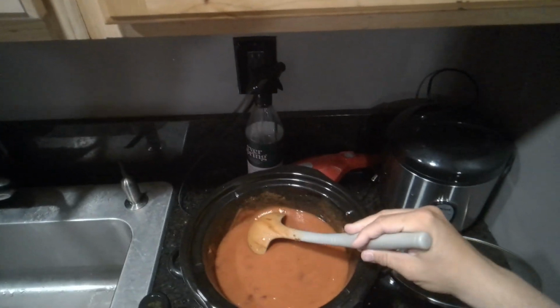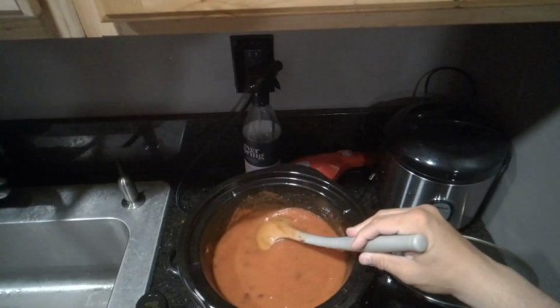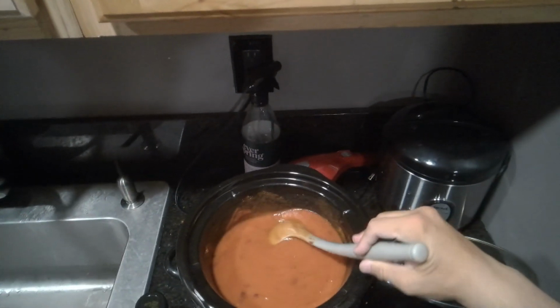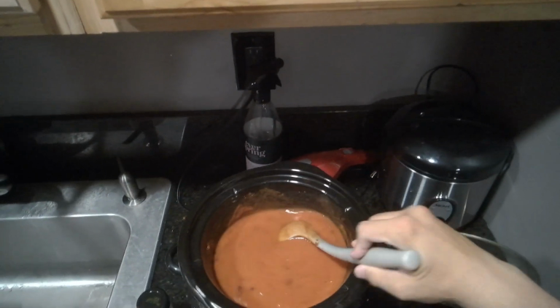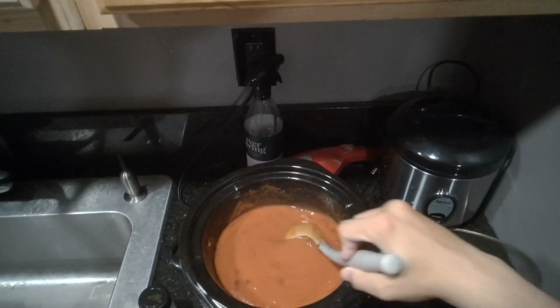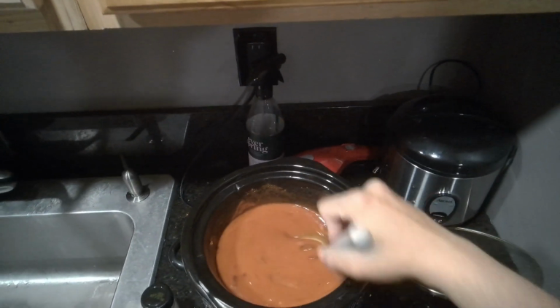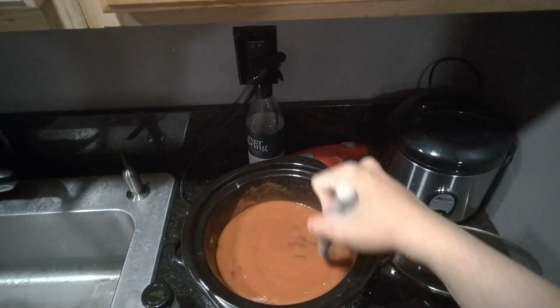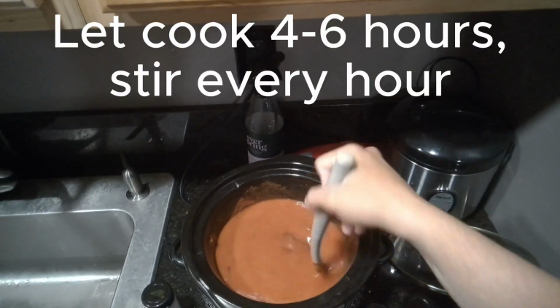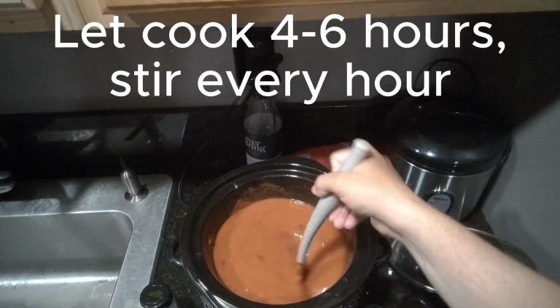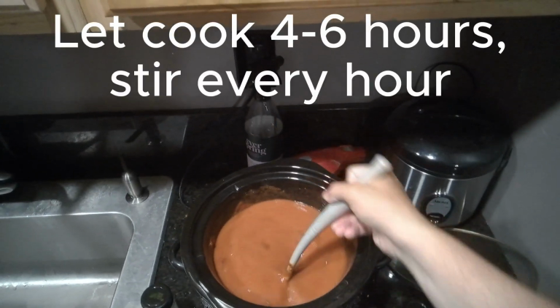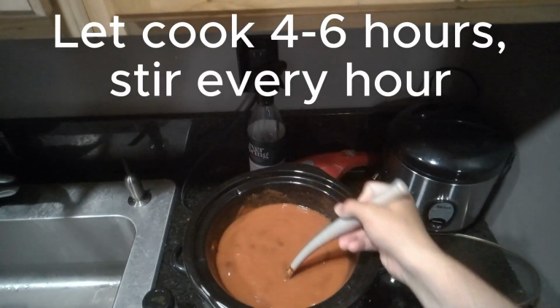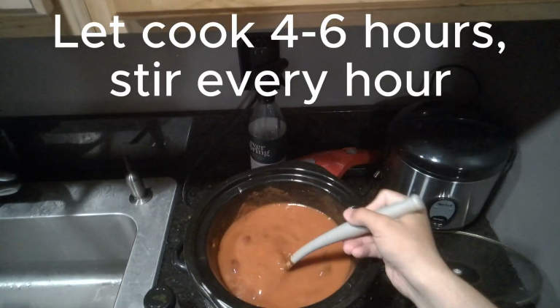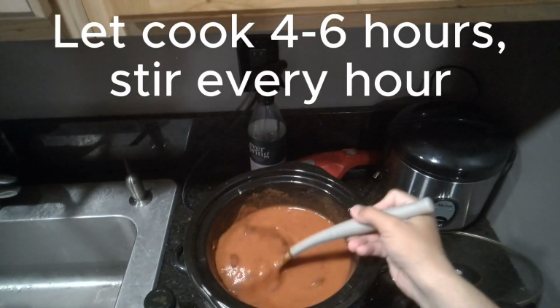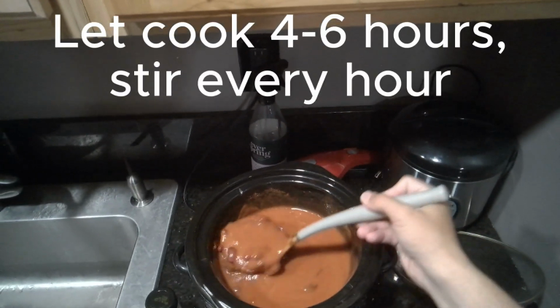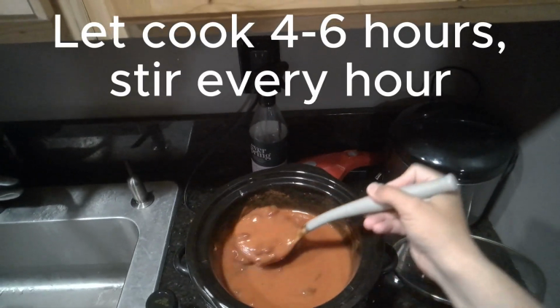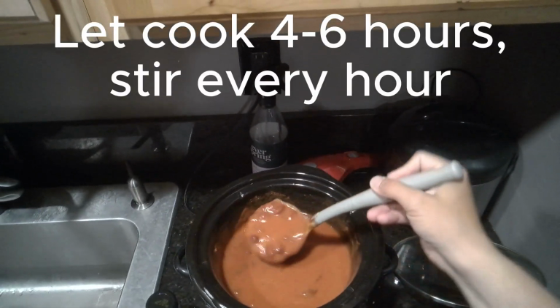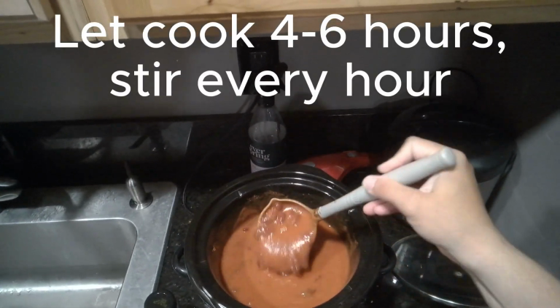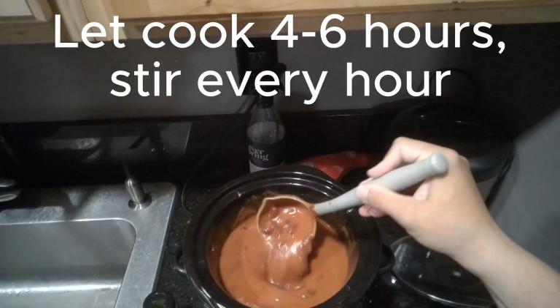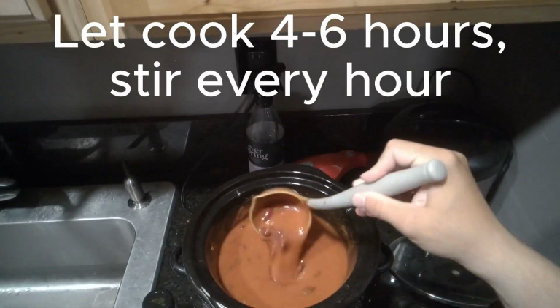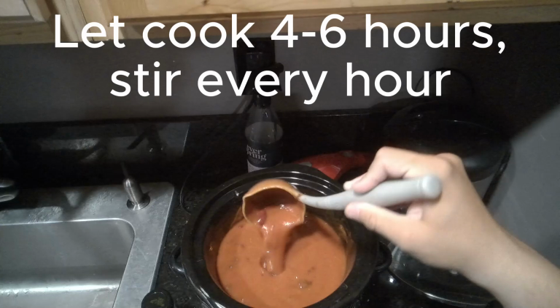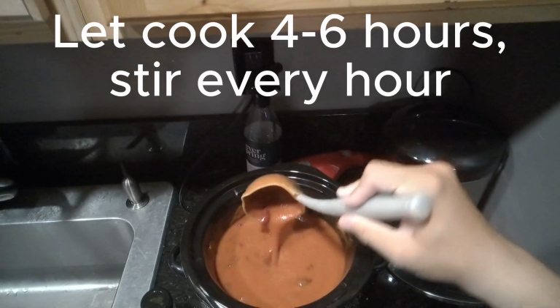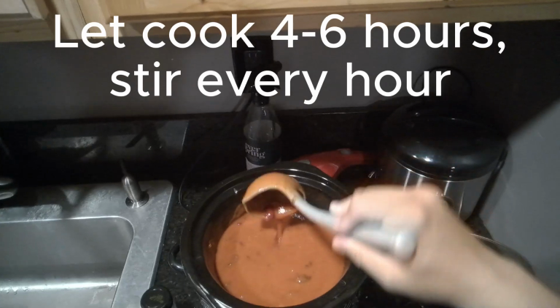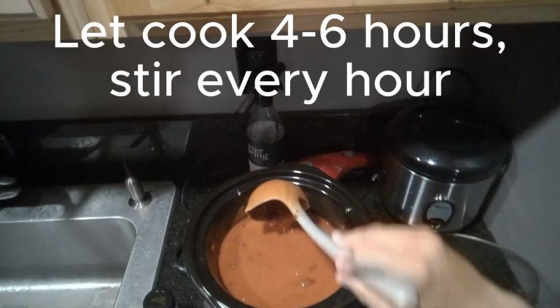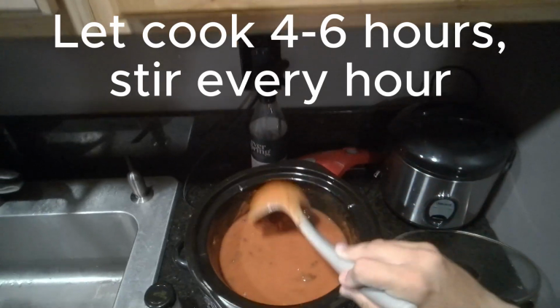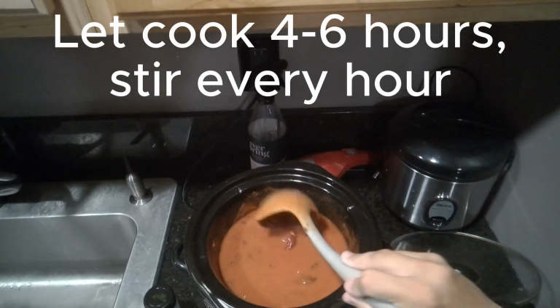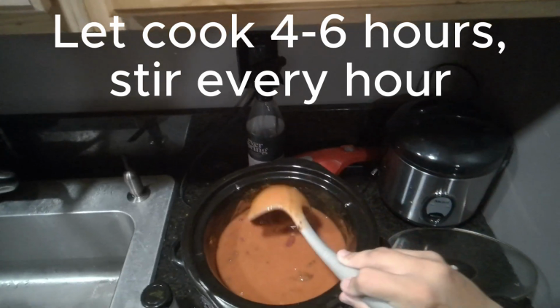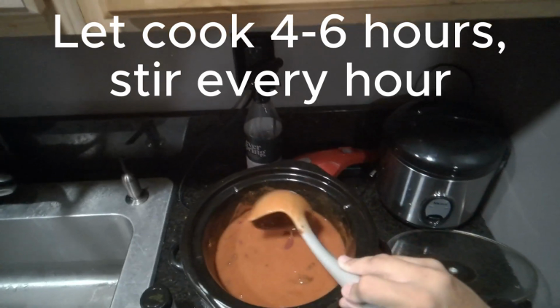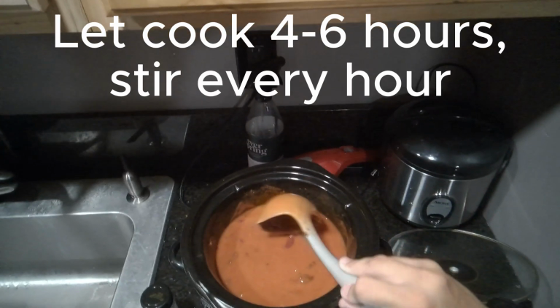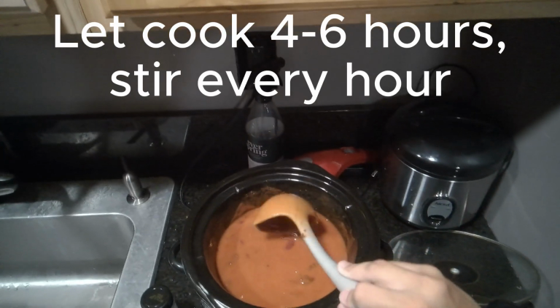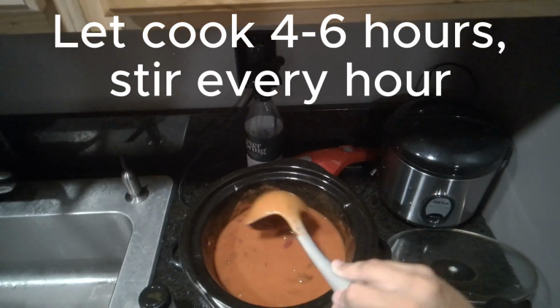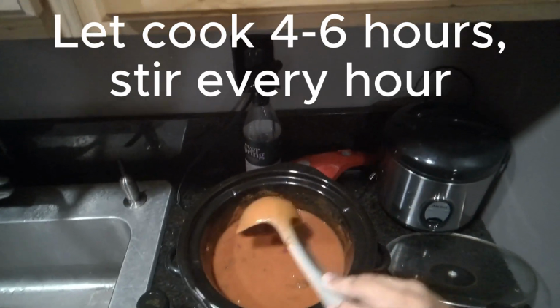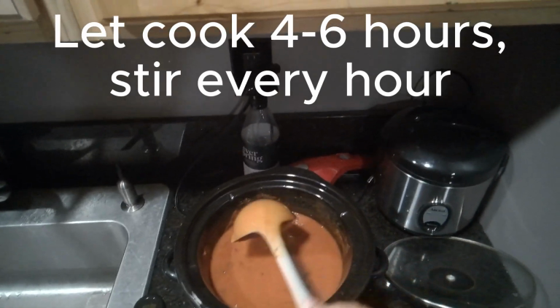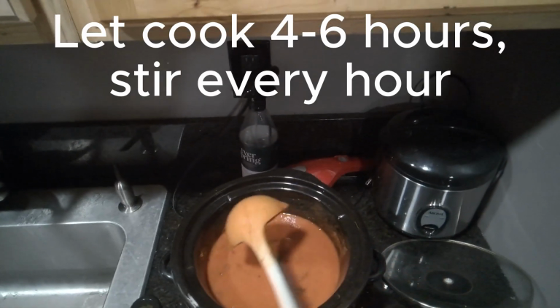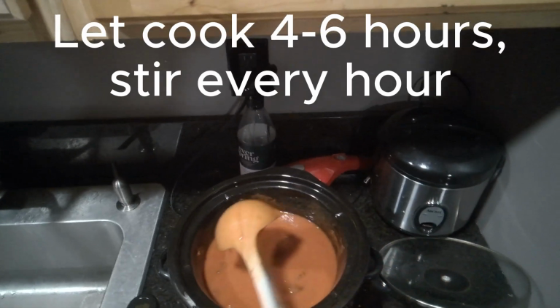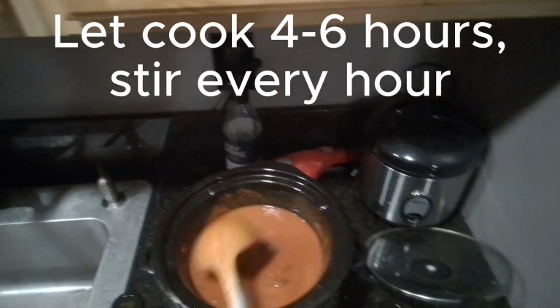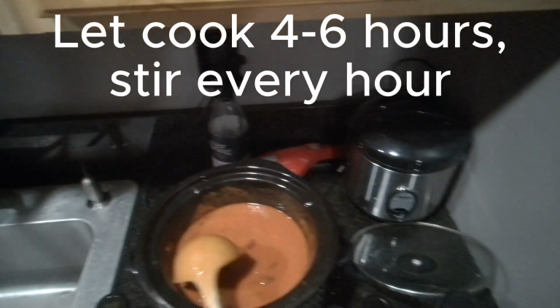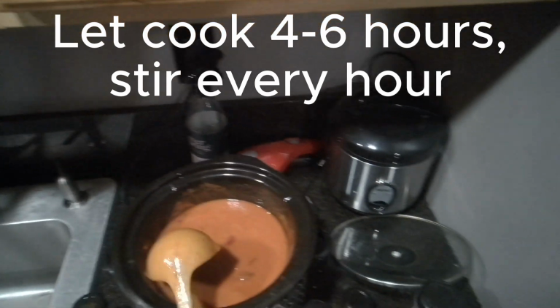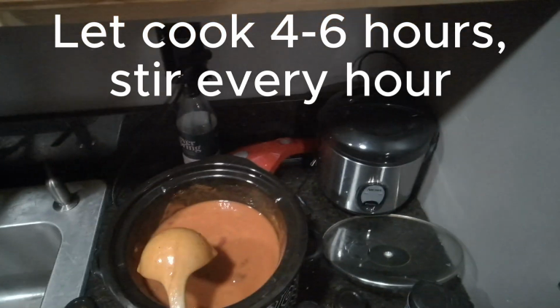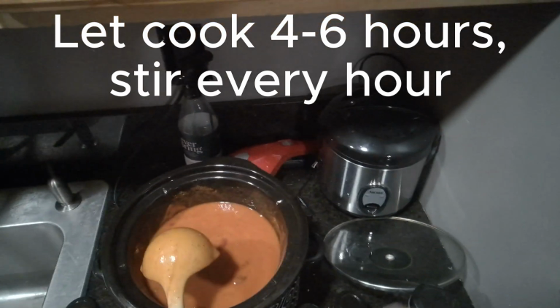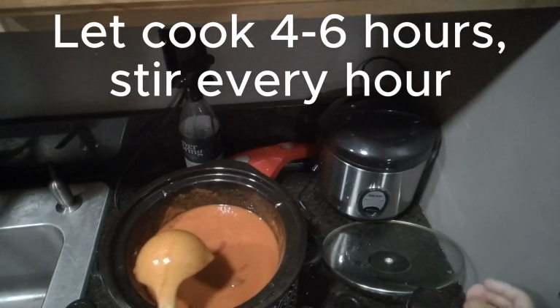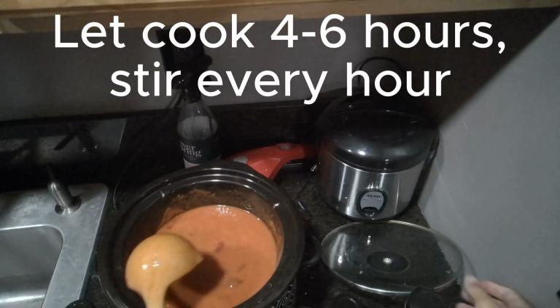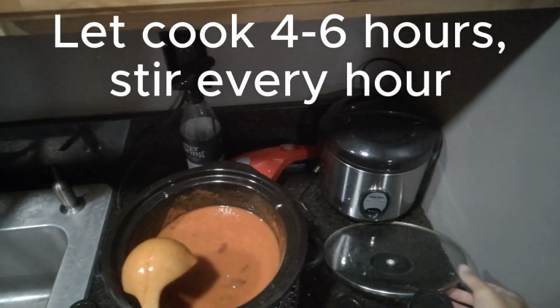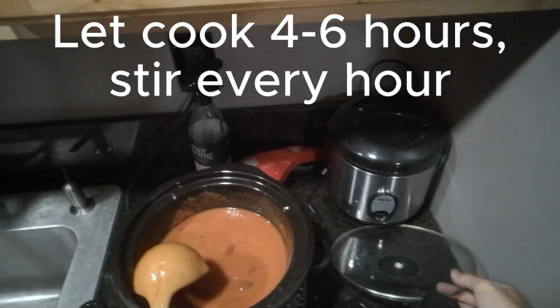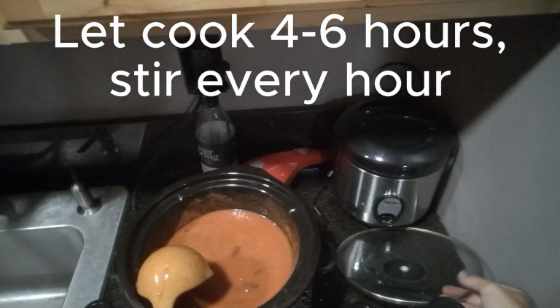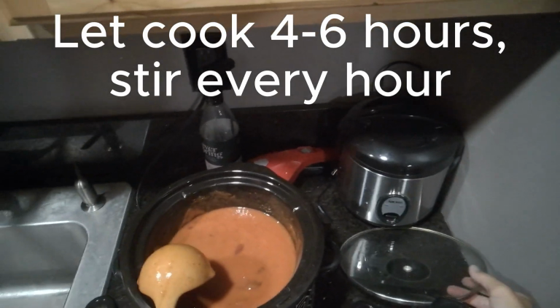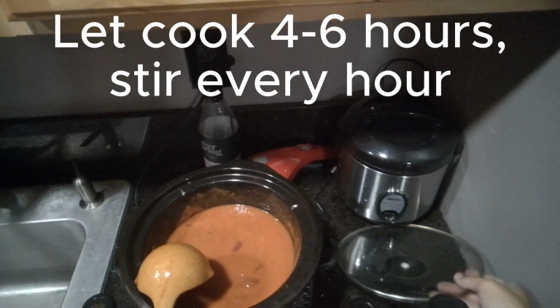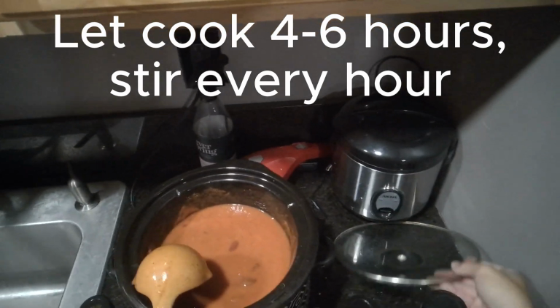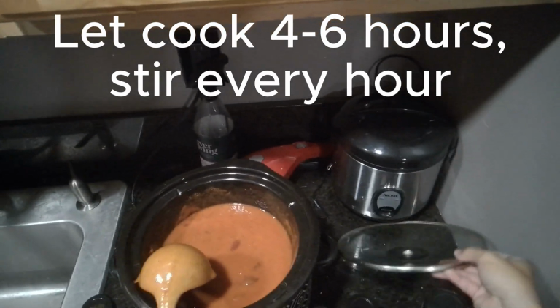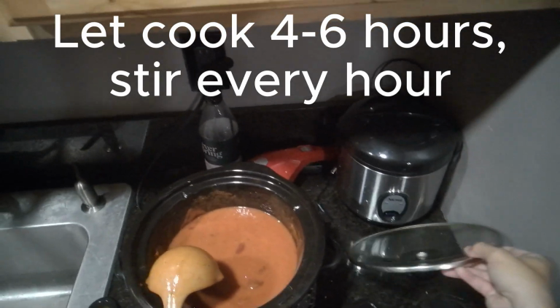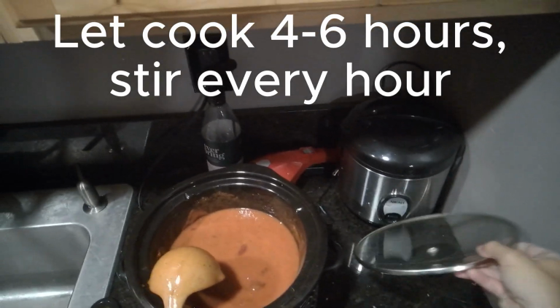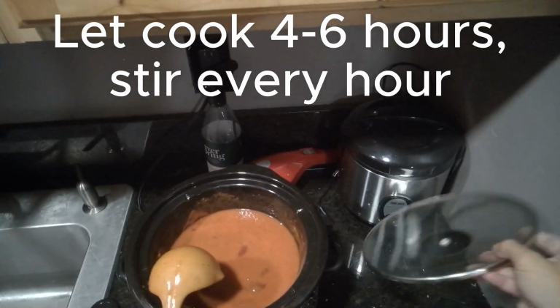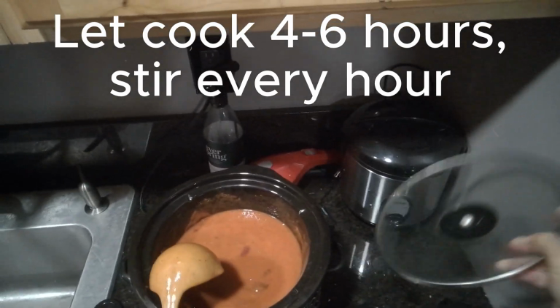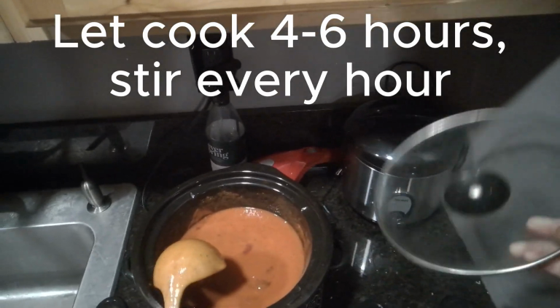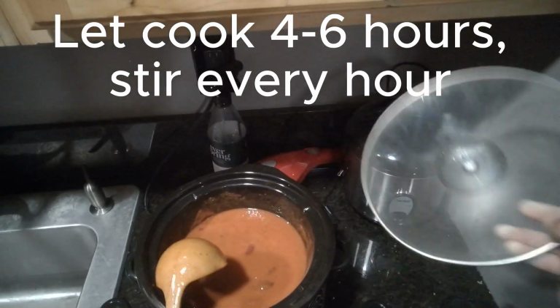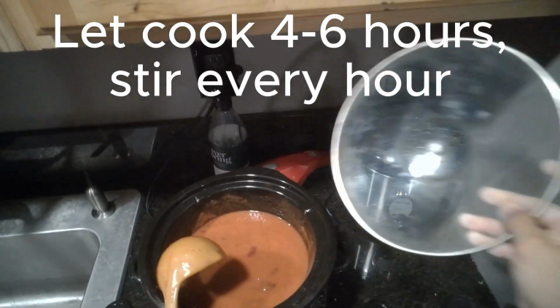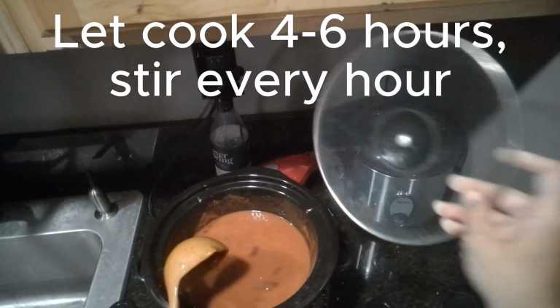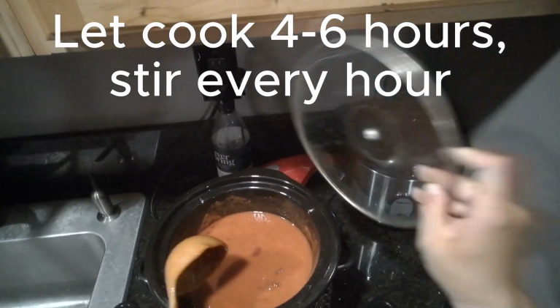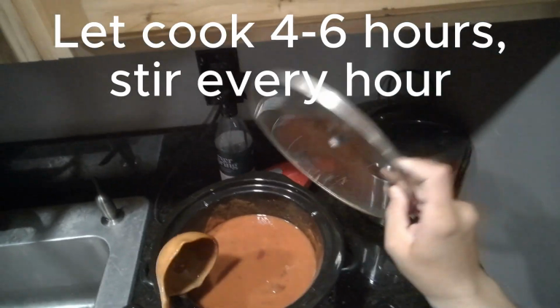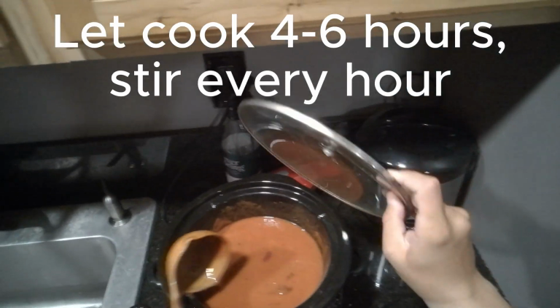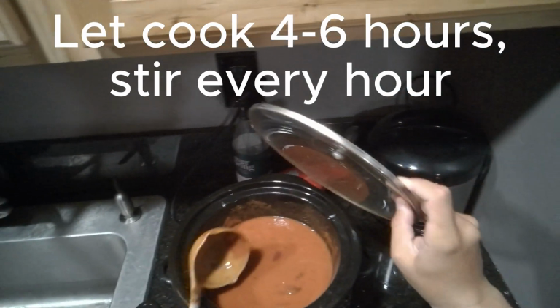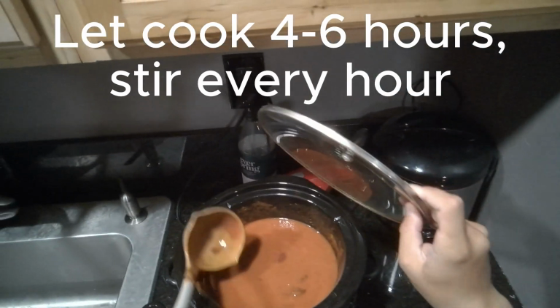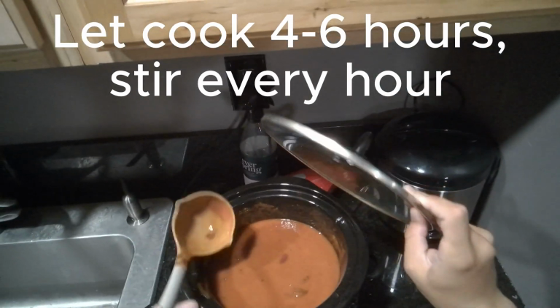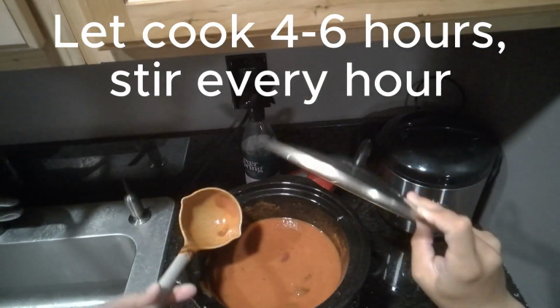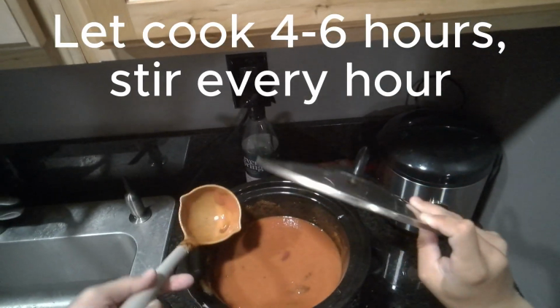Once all your spices are in, let it sit for four to six hours. In the meantime, we're going to go watch Happy Gilmore with our co-host.